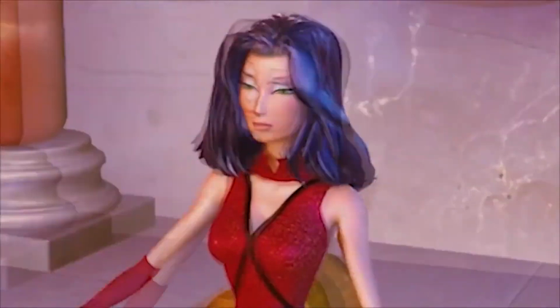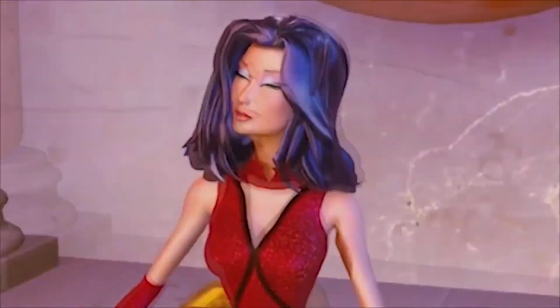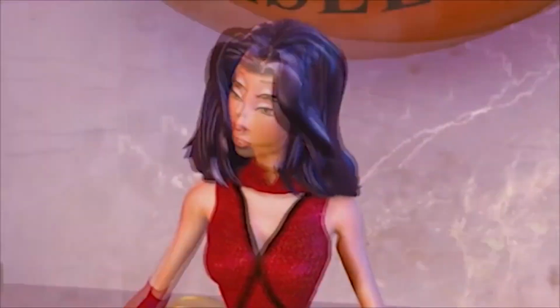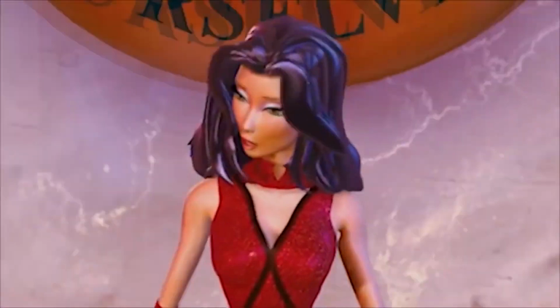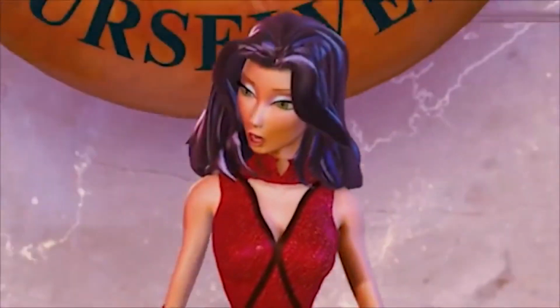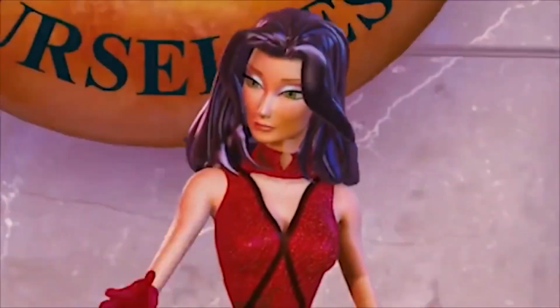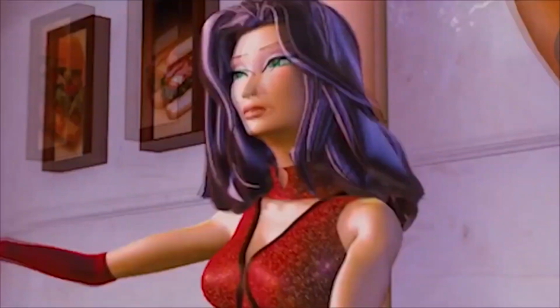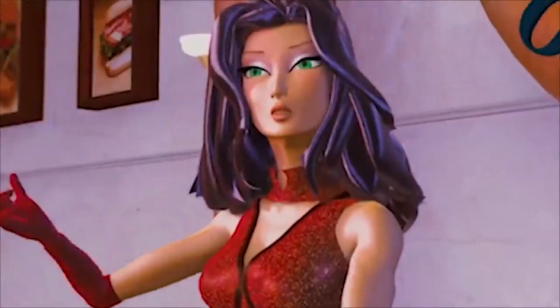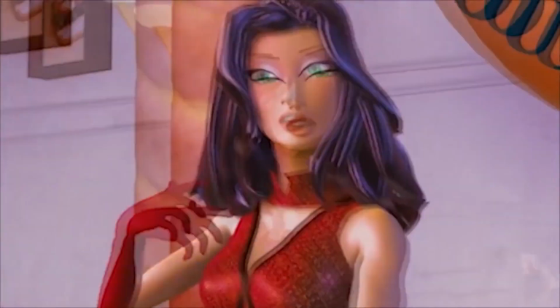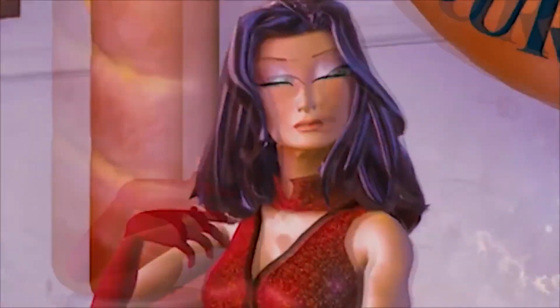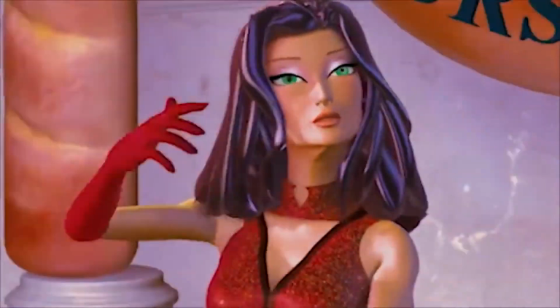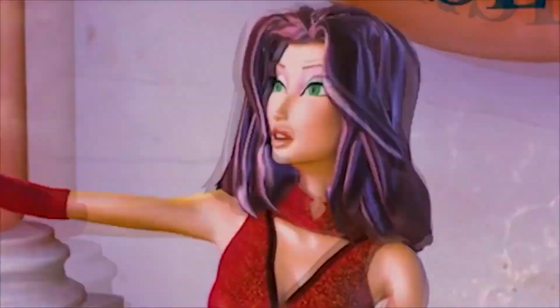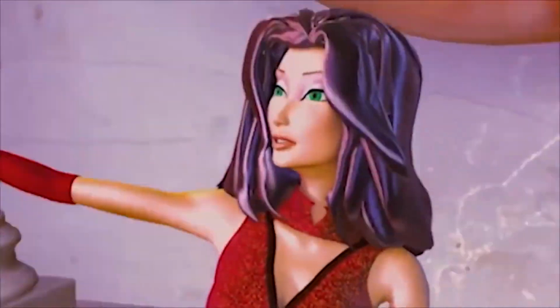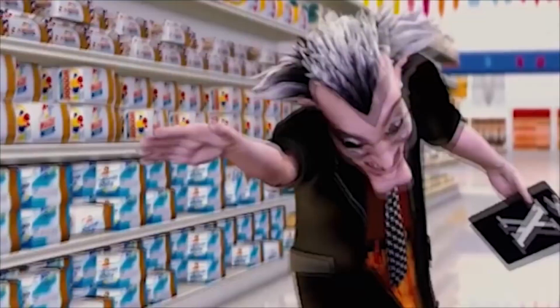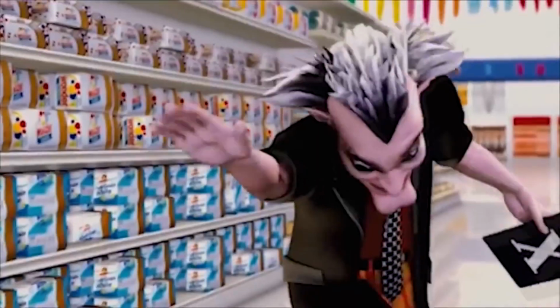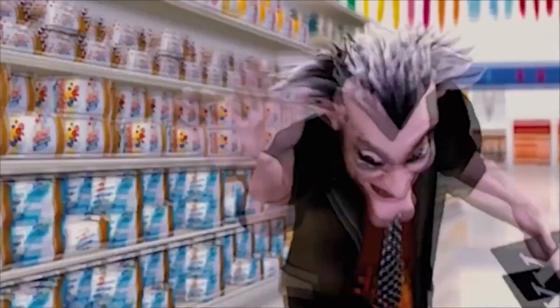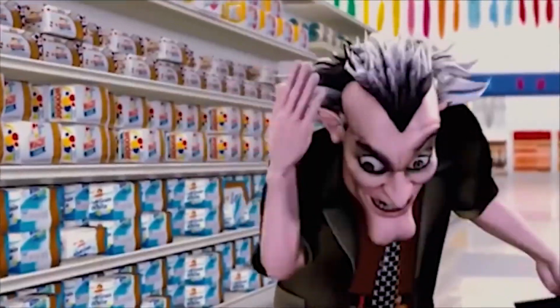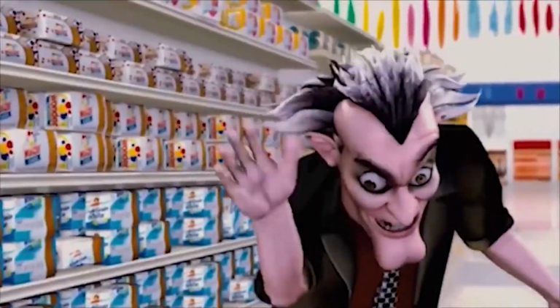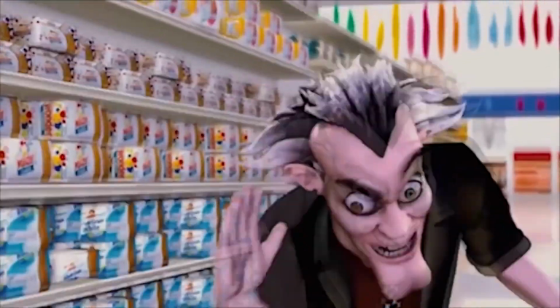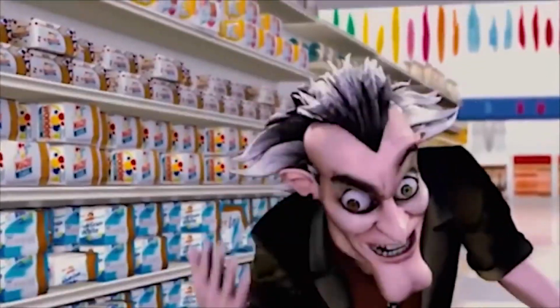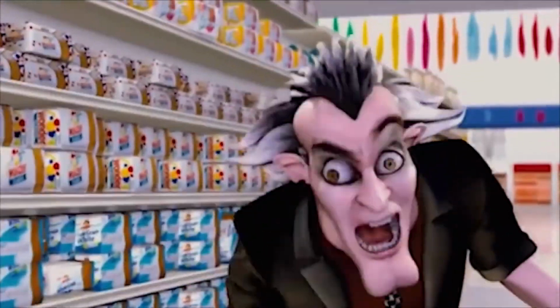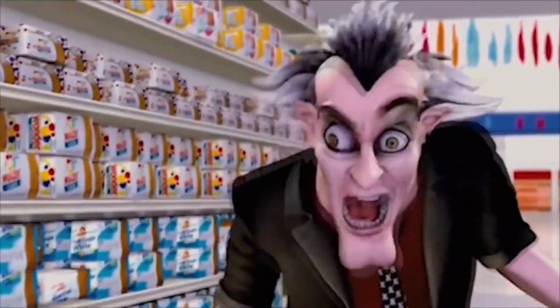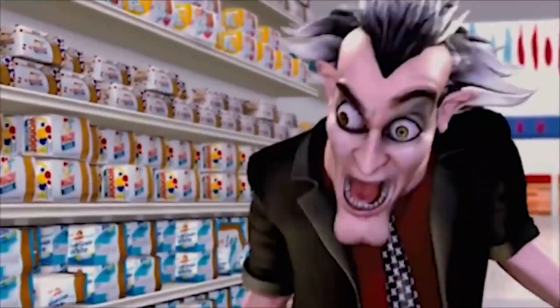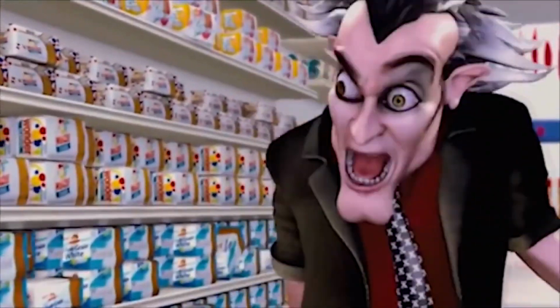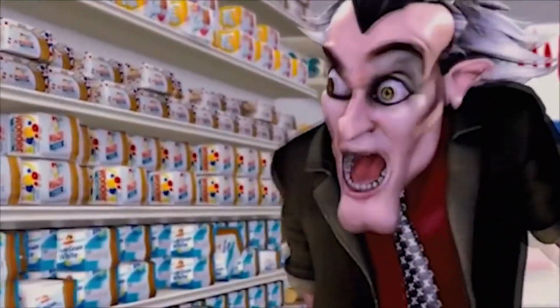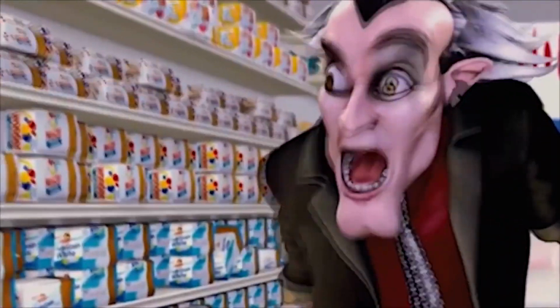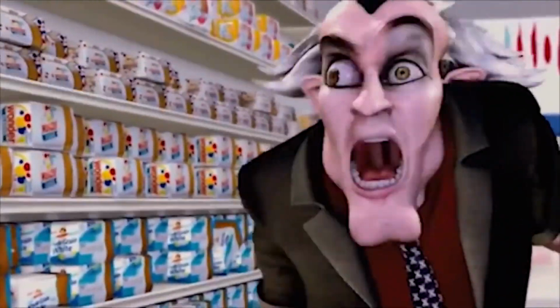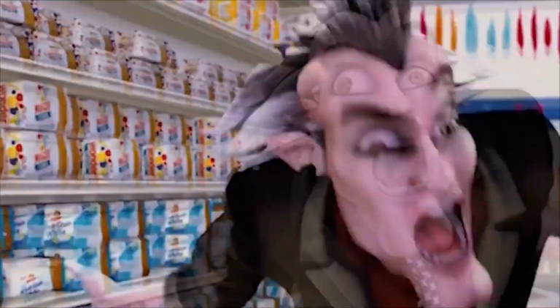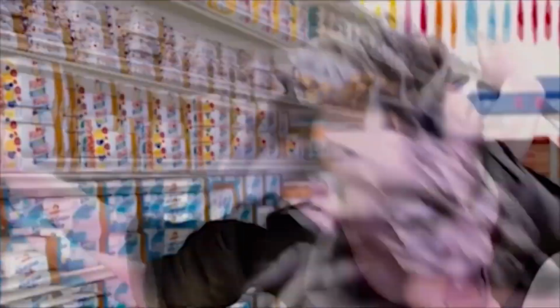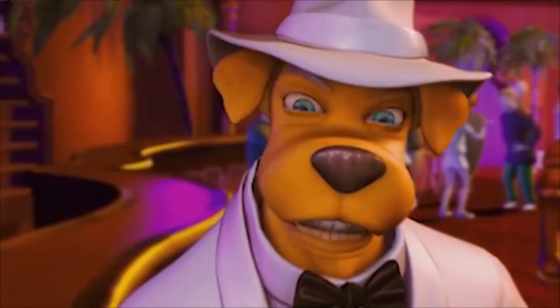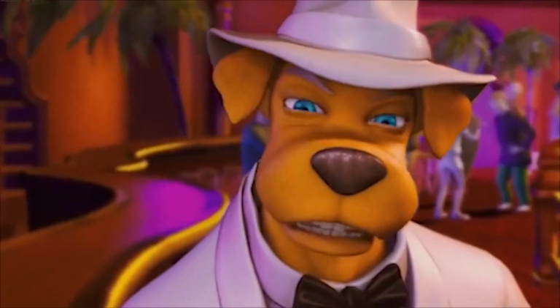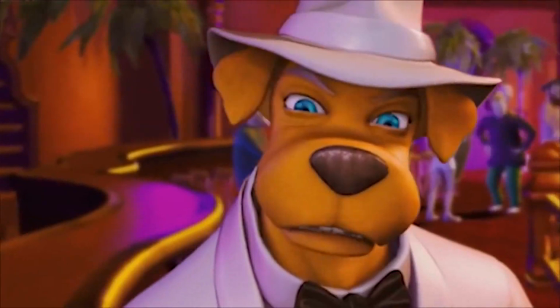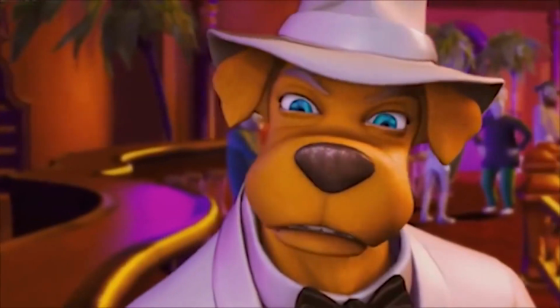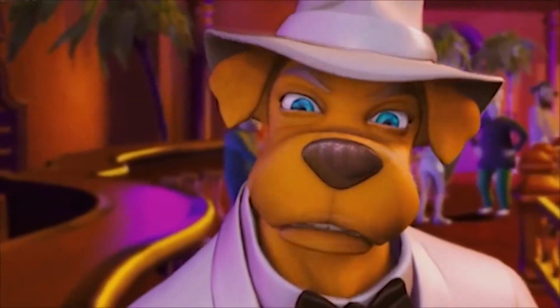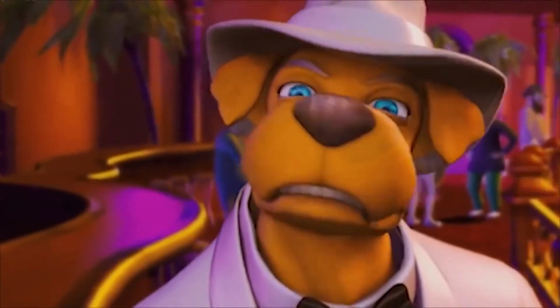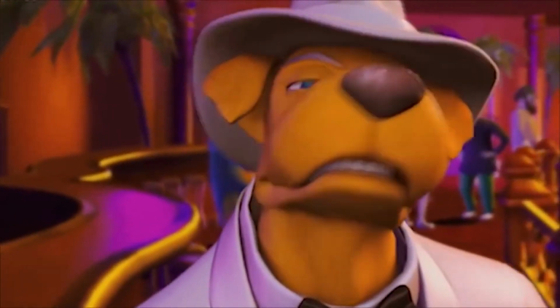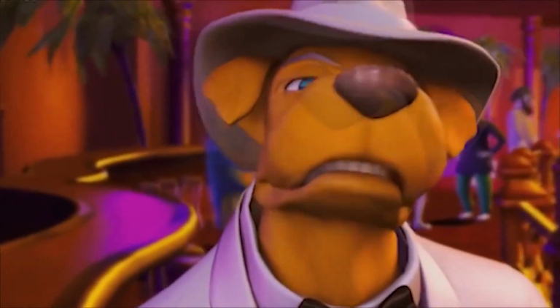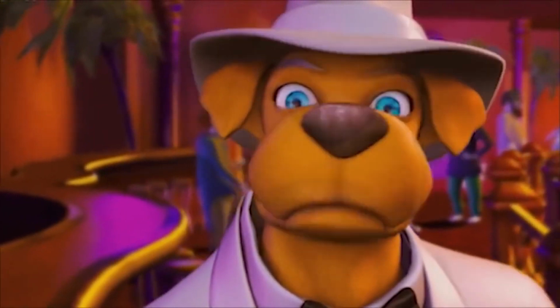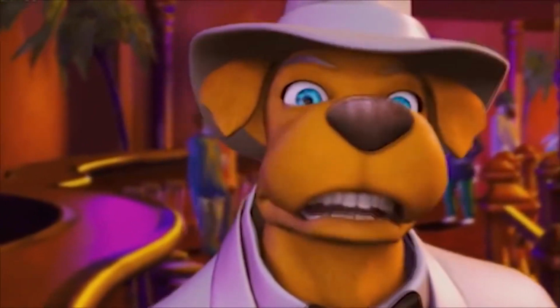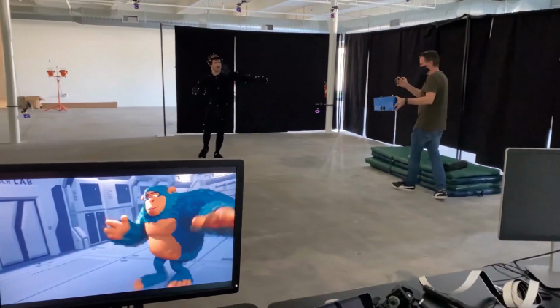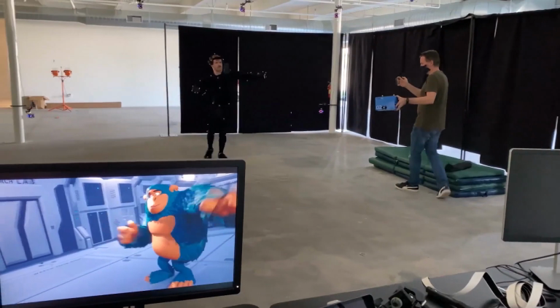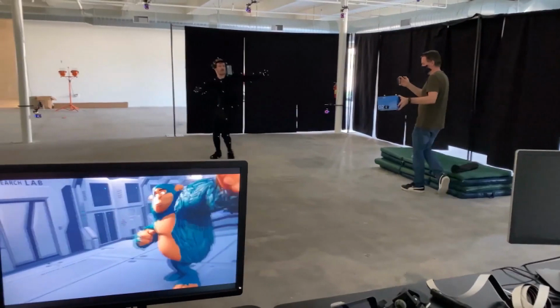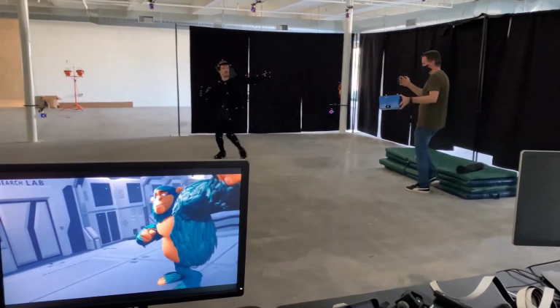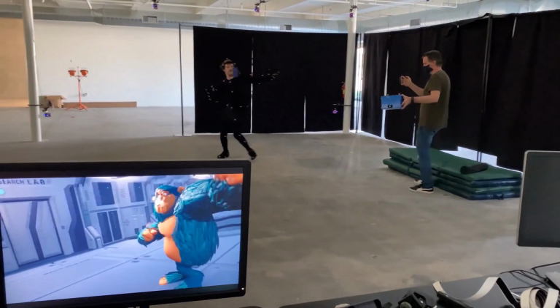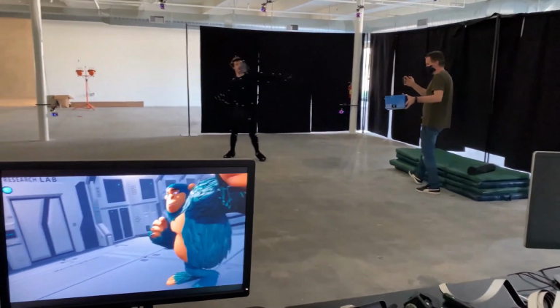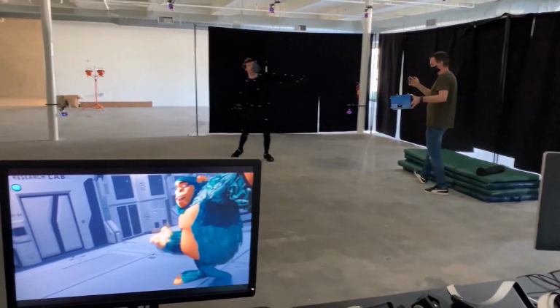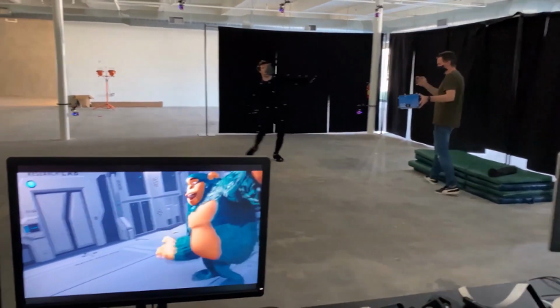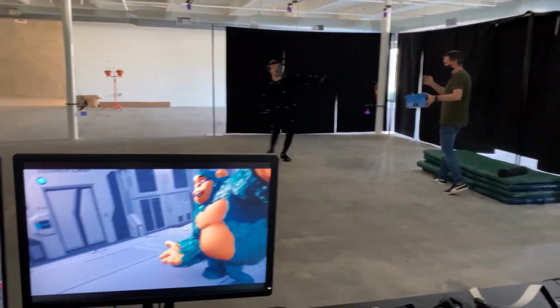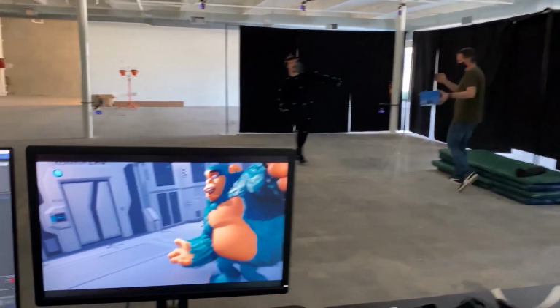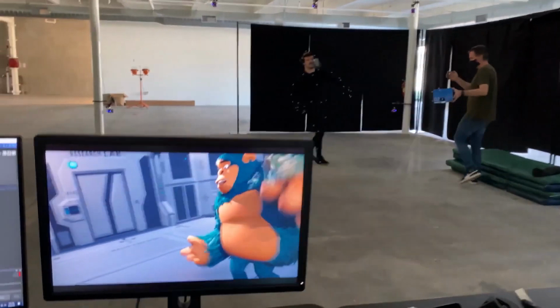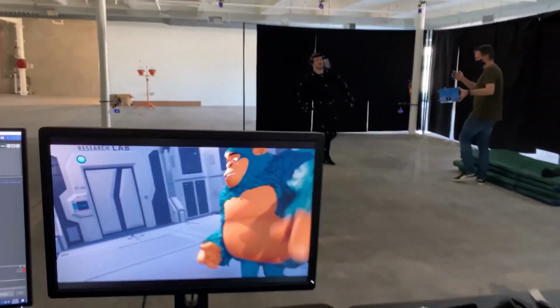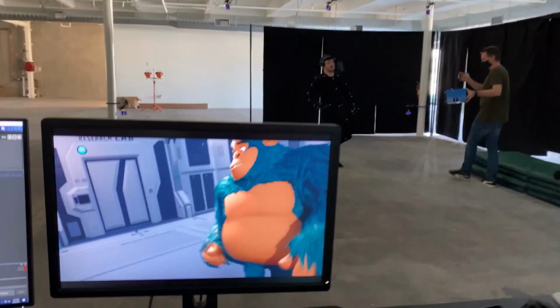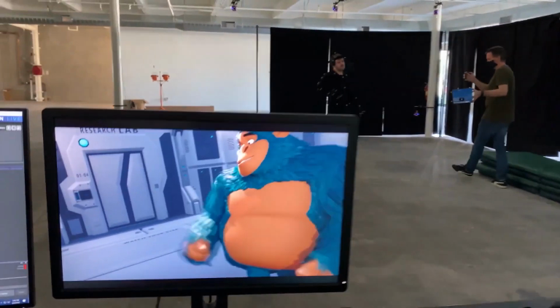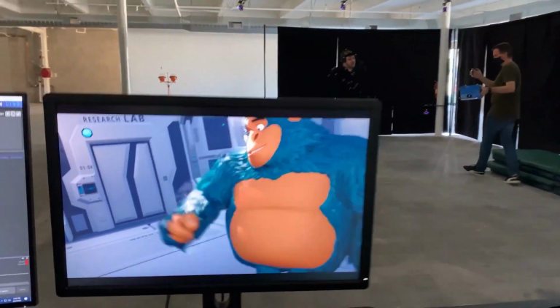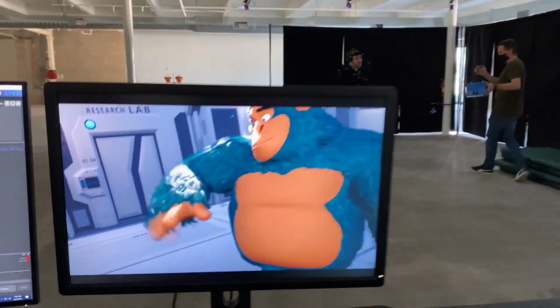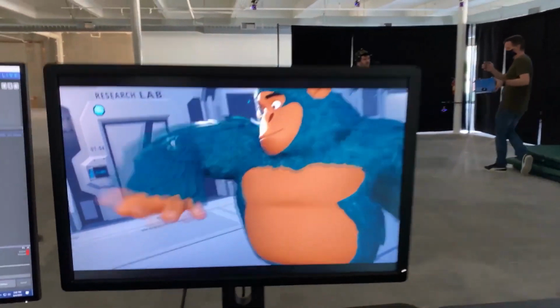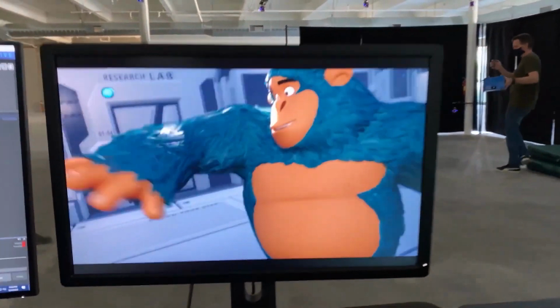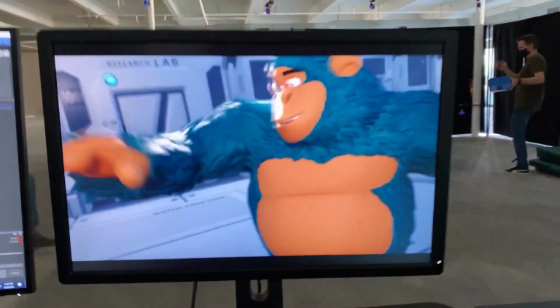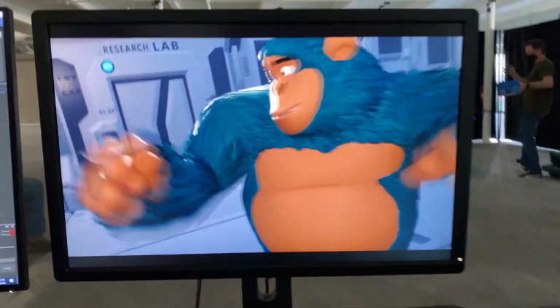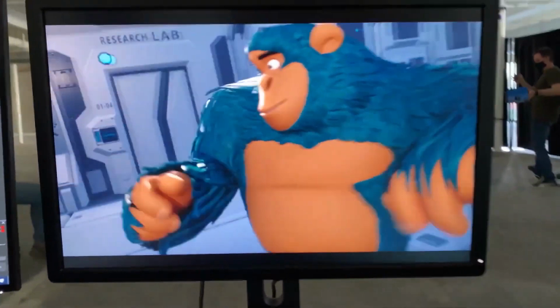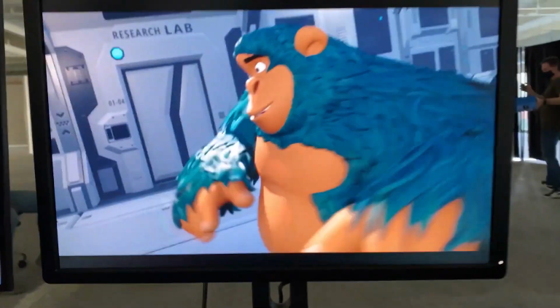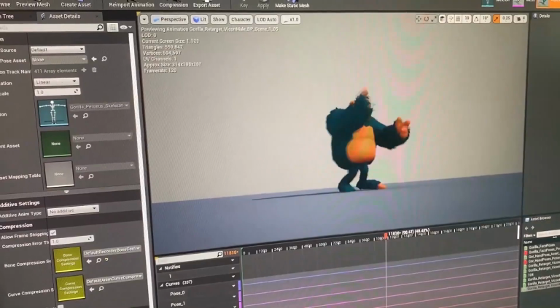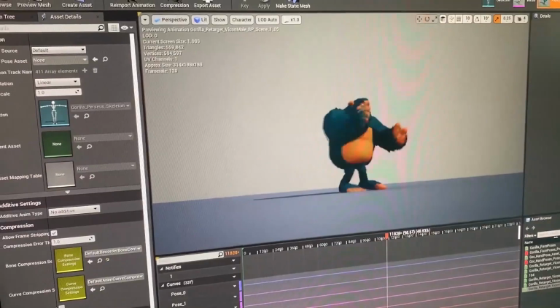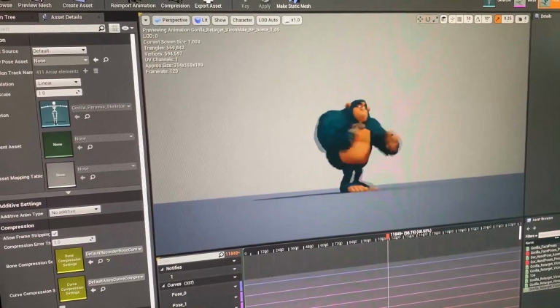Expressive cartoon faces have been one of the greatest blind spots in real-time render engines. So that is where we at AMGI have put our focus.